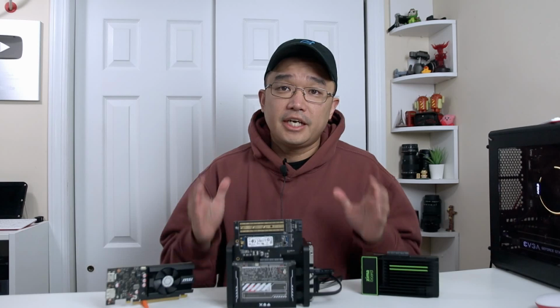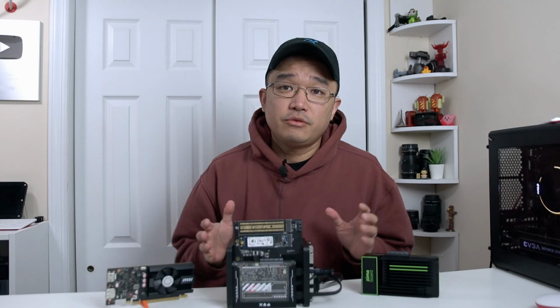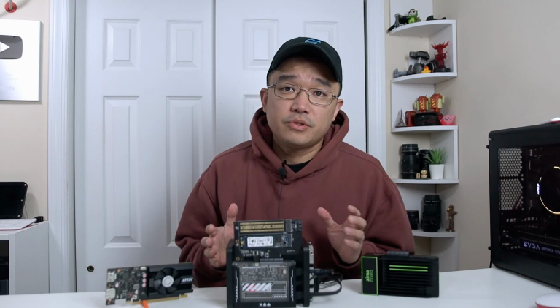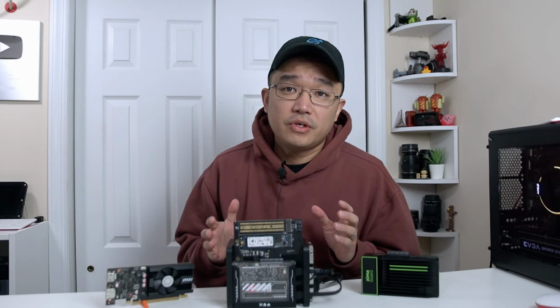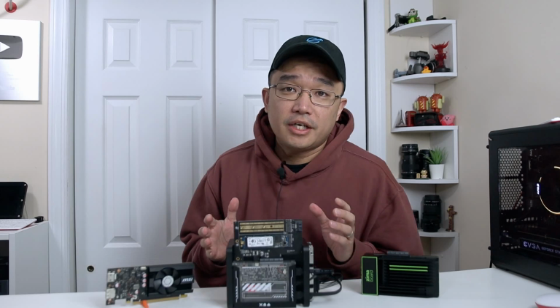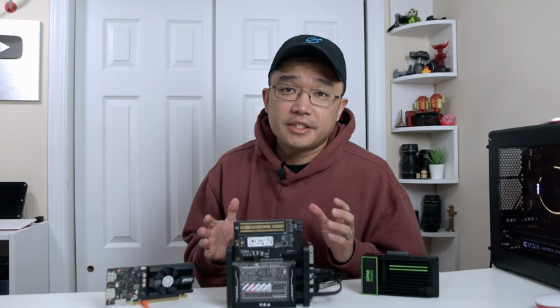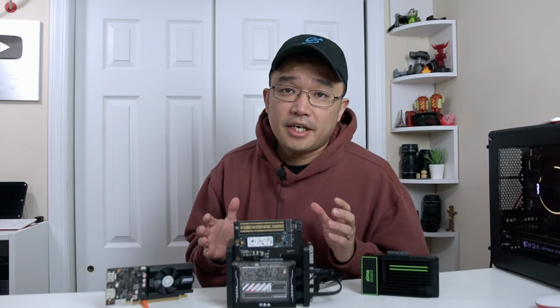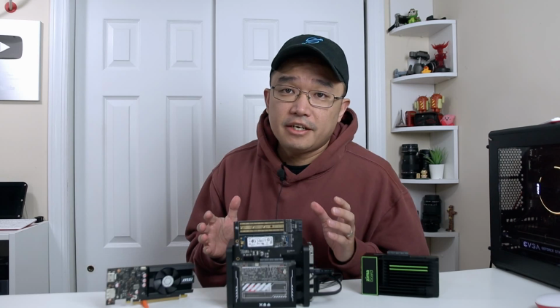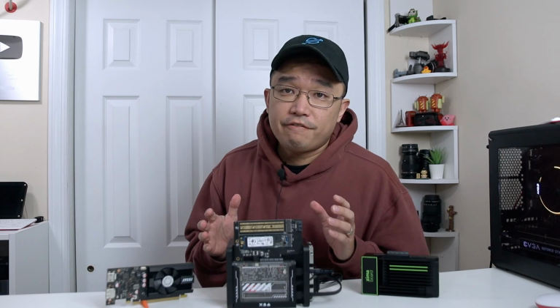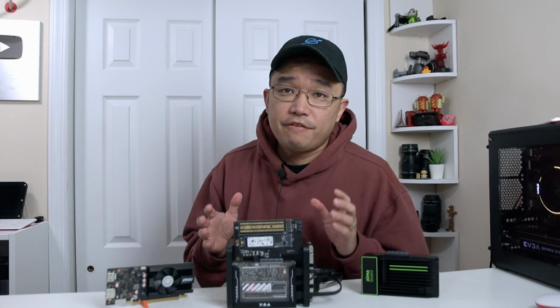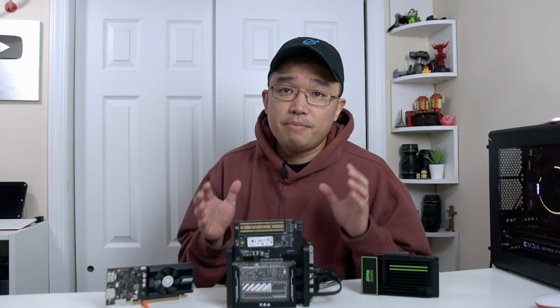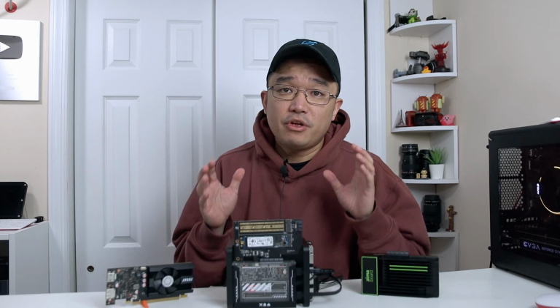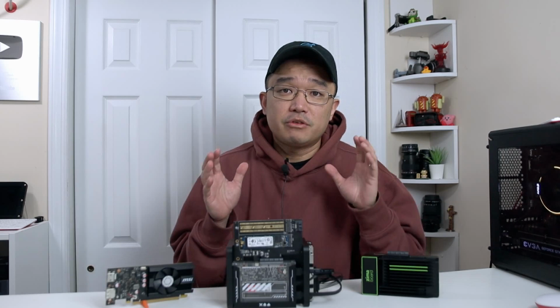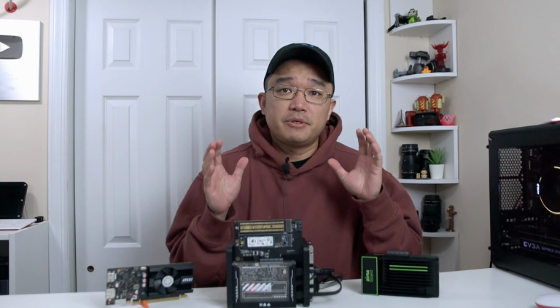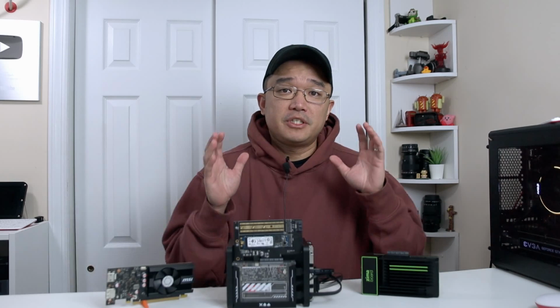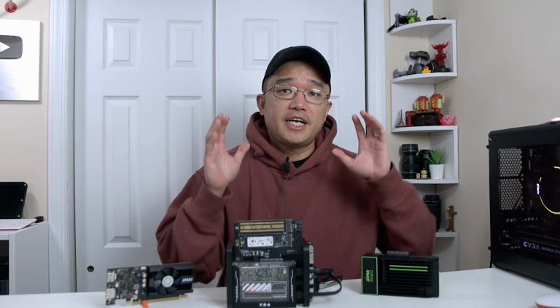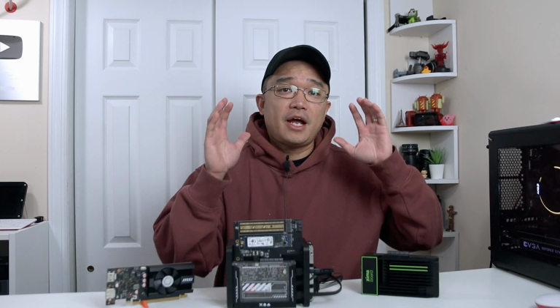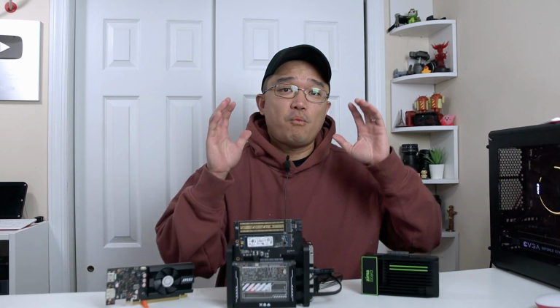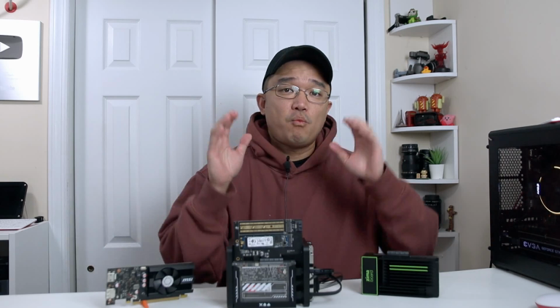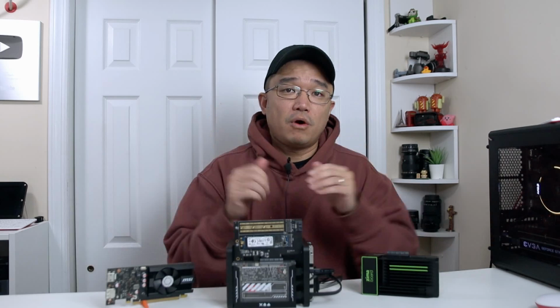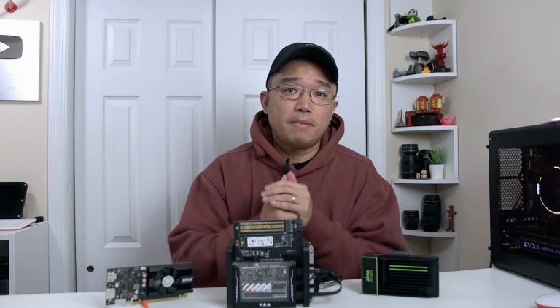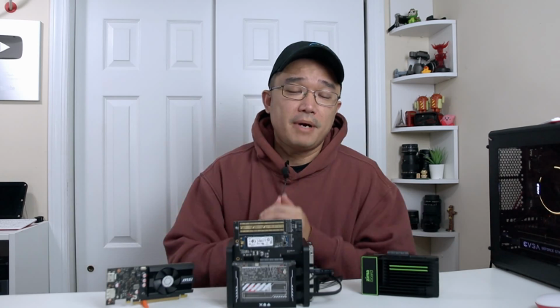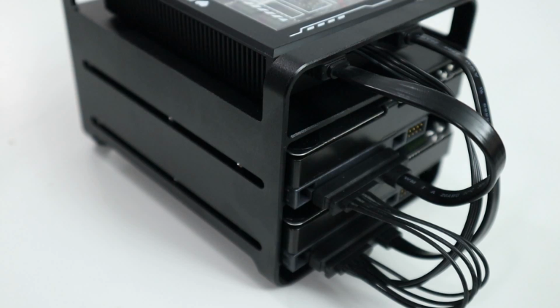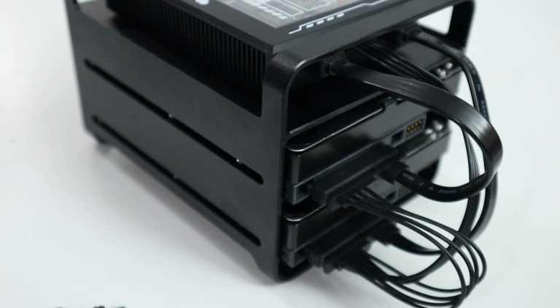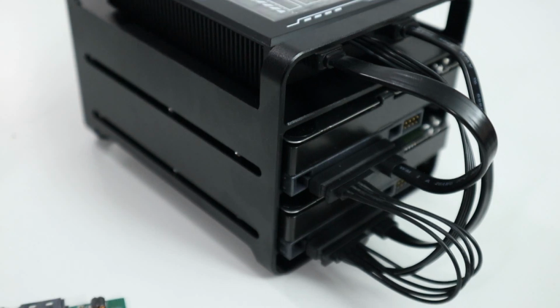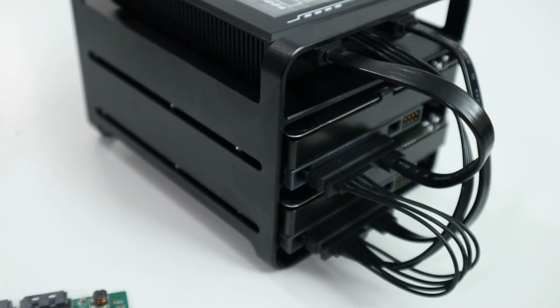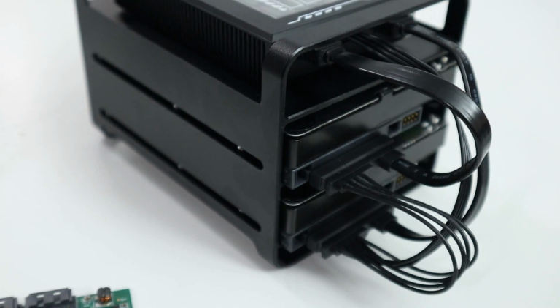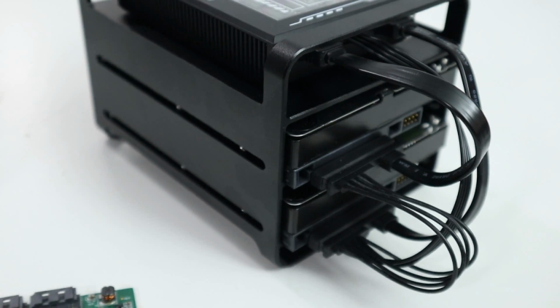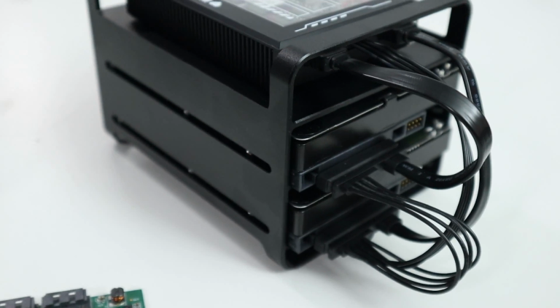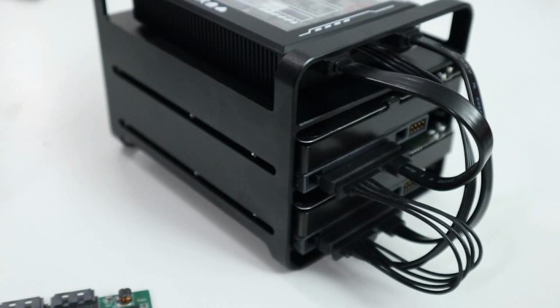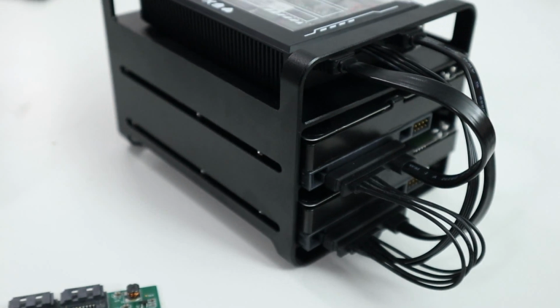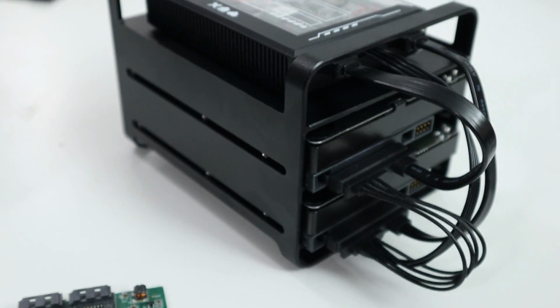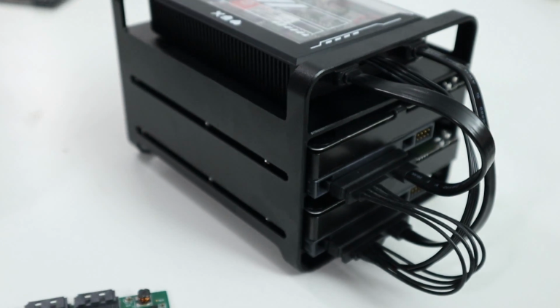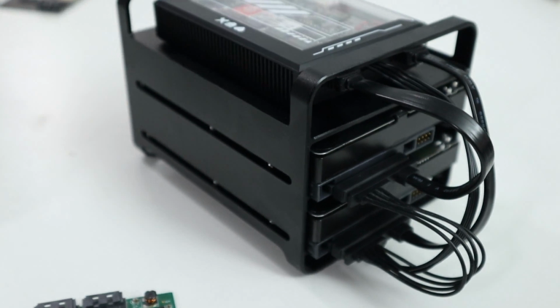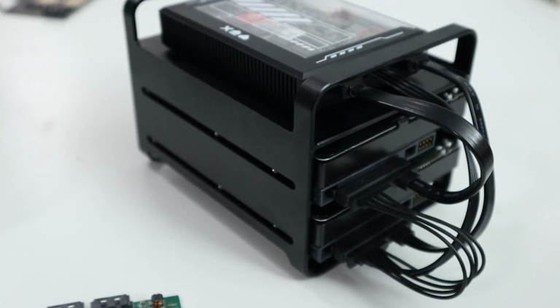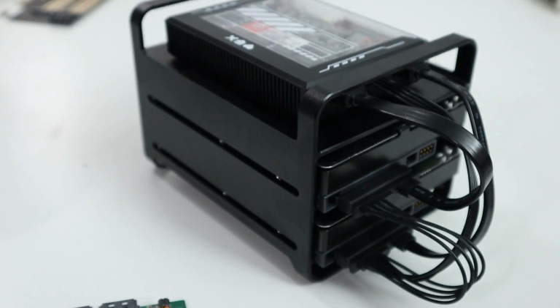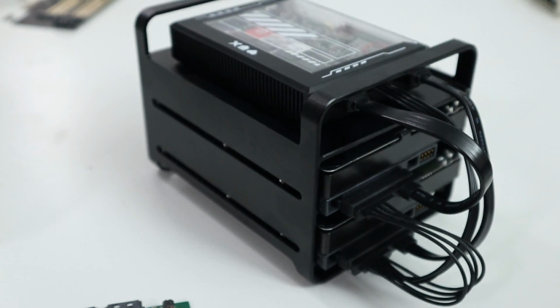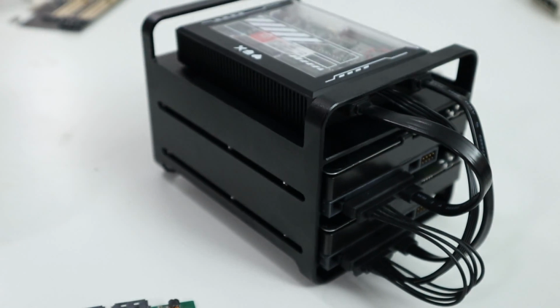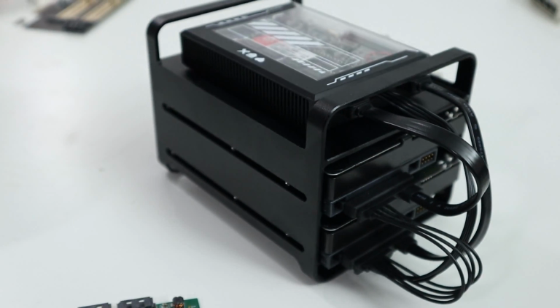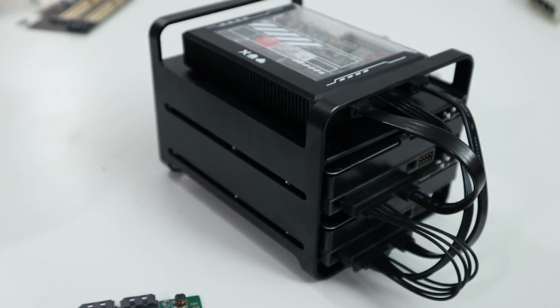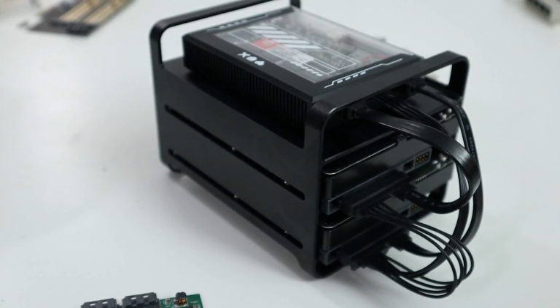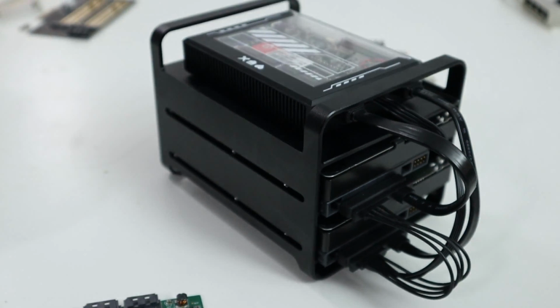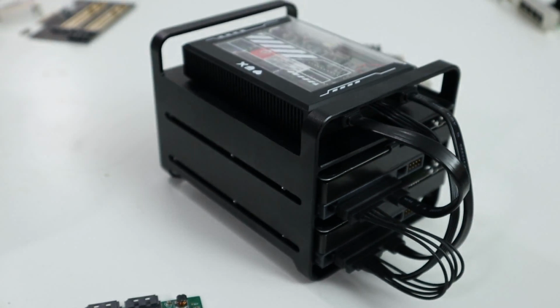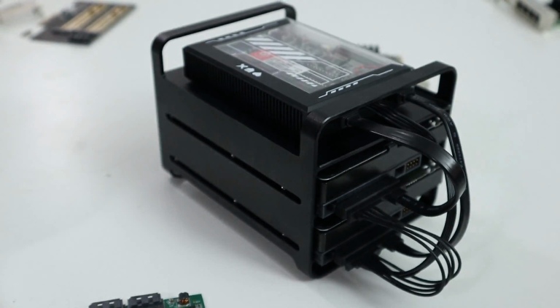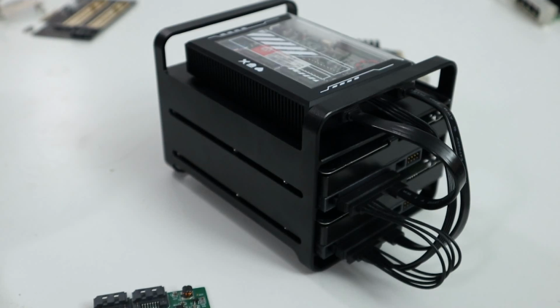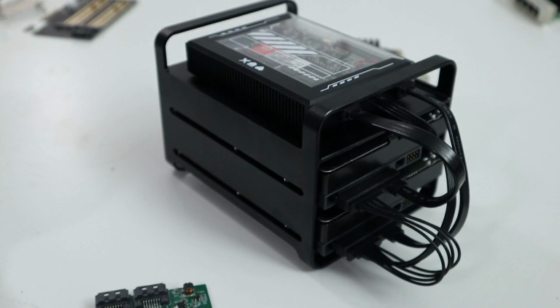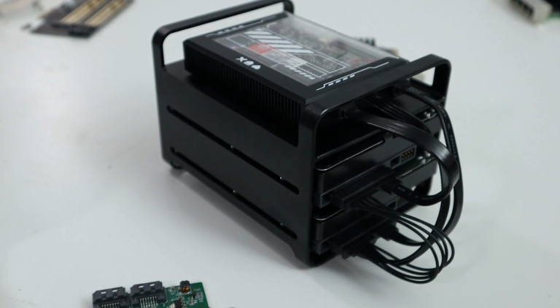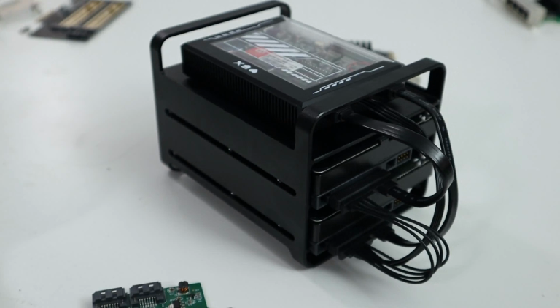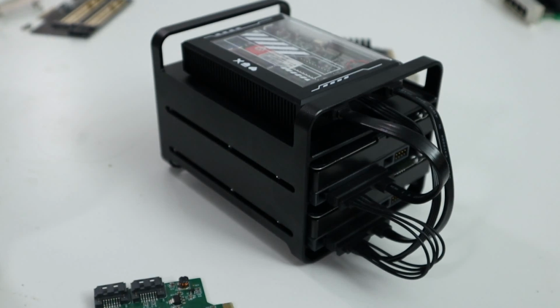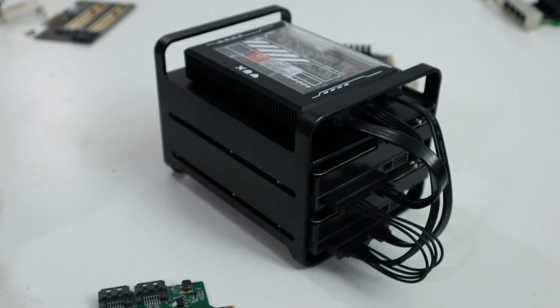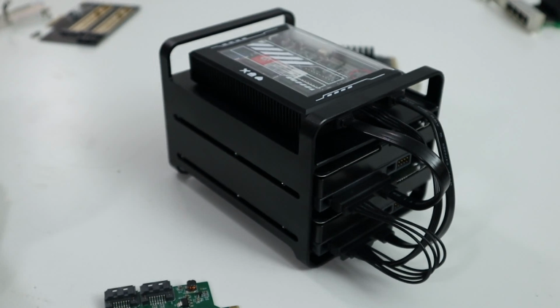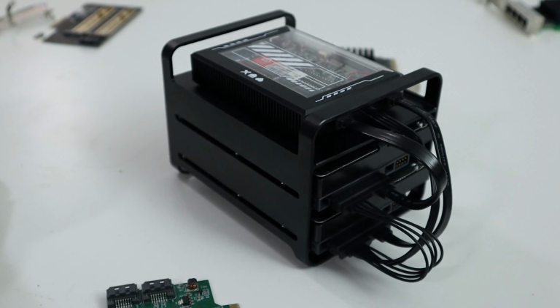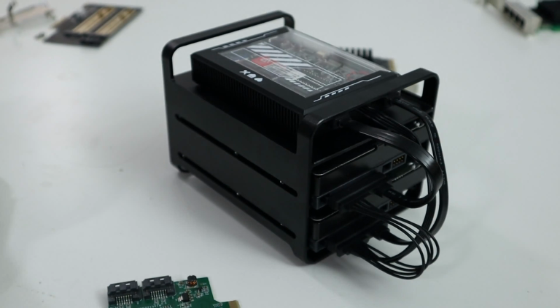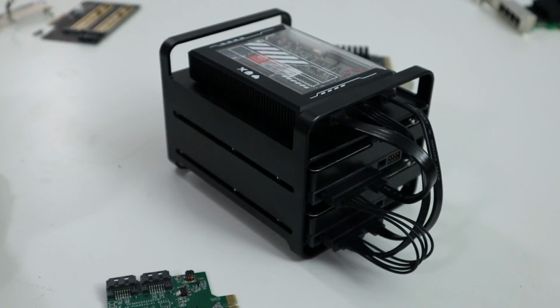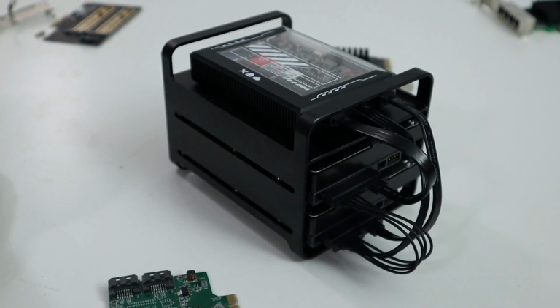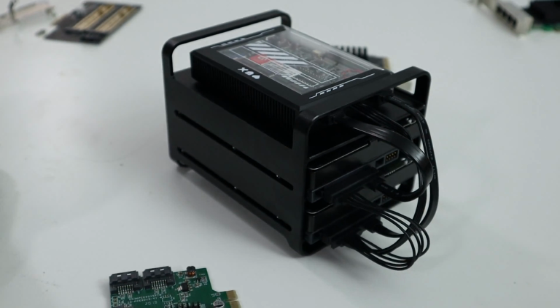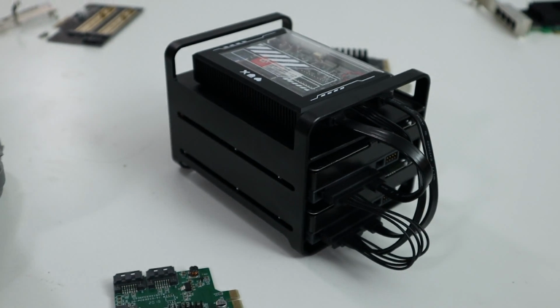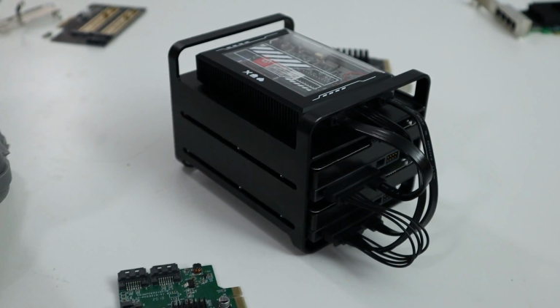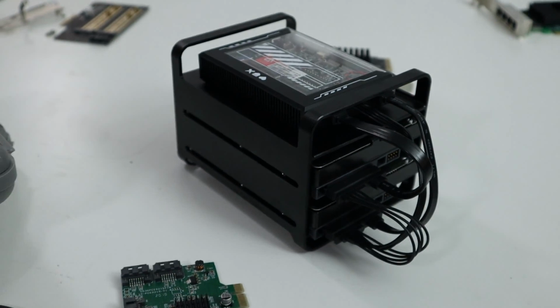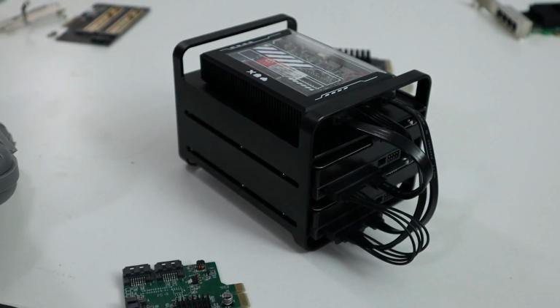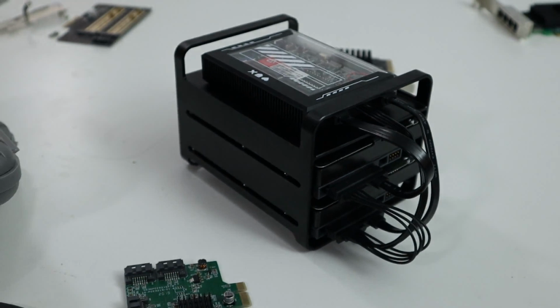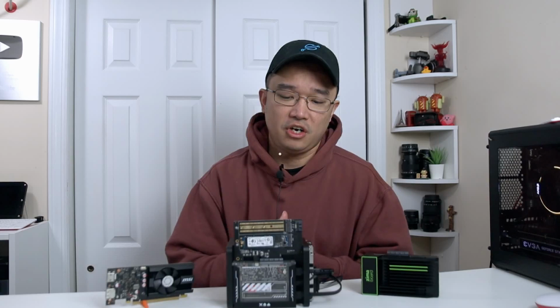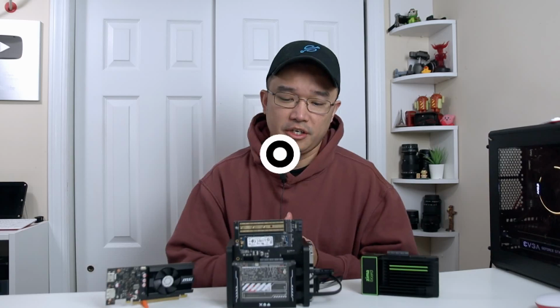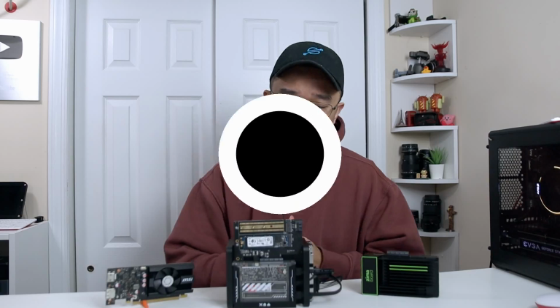Hey guys, what's going on? It's Don here from Nova Spirit Tech and welcome back to the channel. Today we're going to be checking out my budget media server. So let's get started.